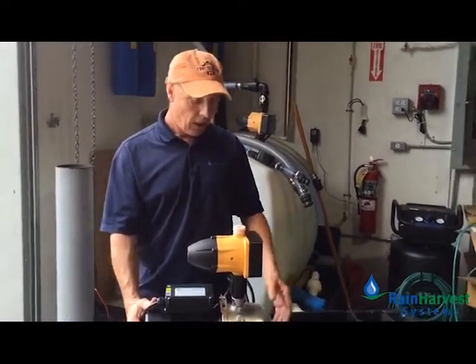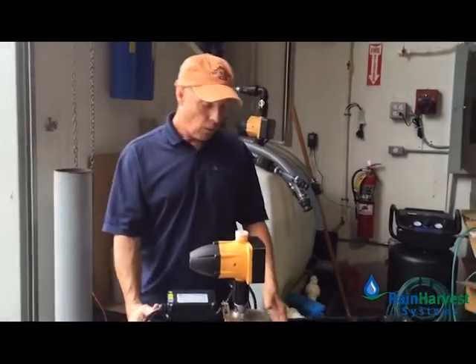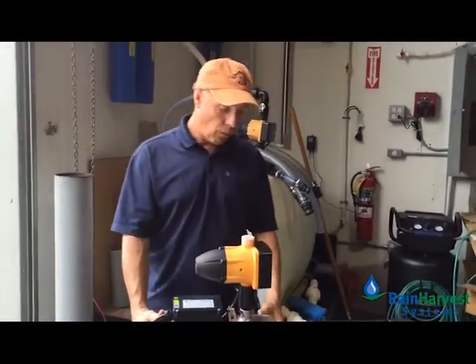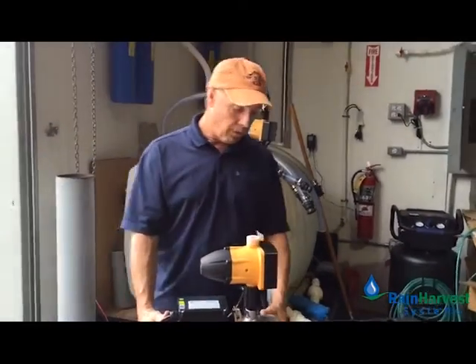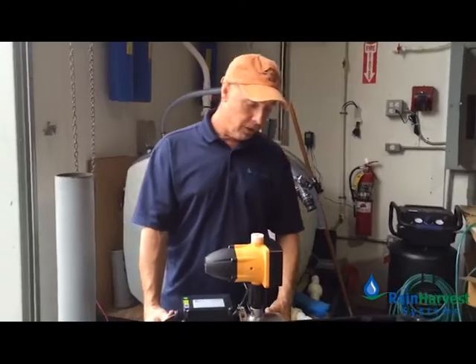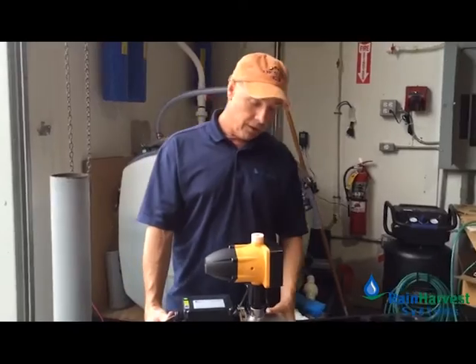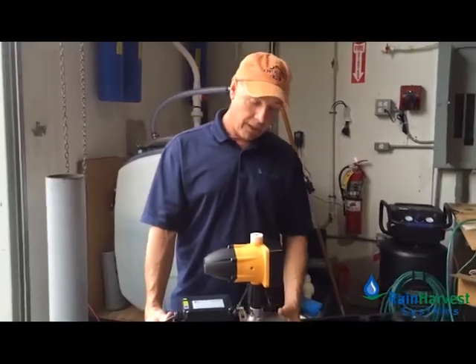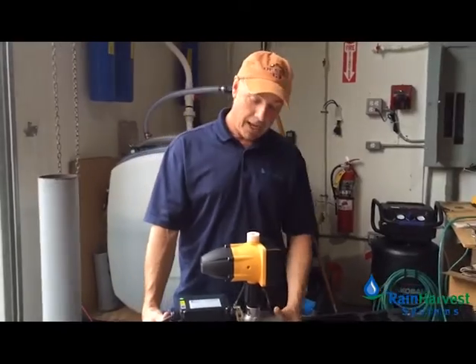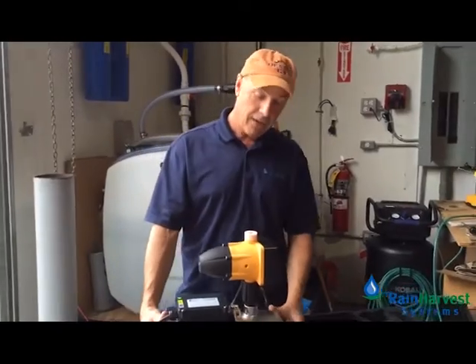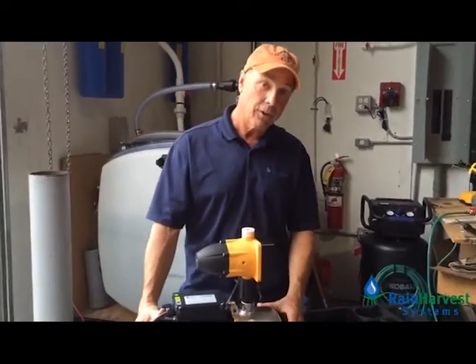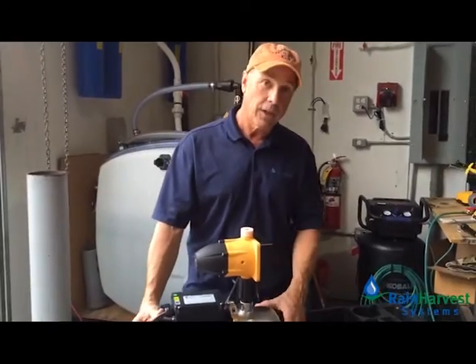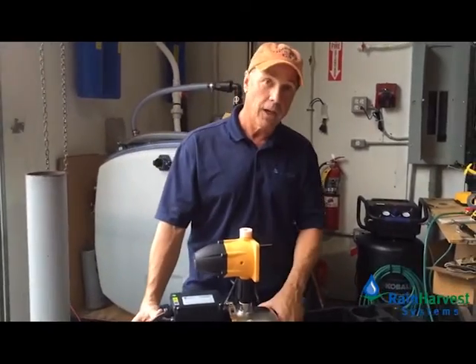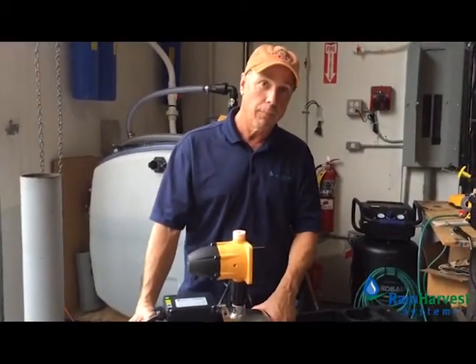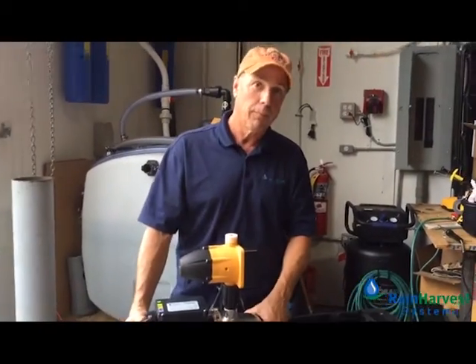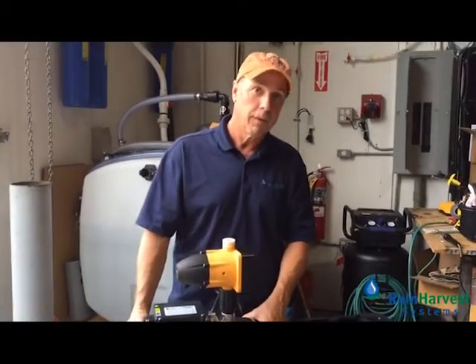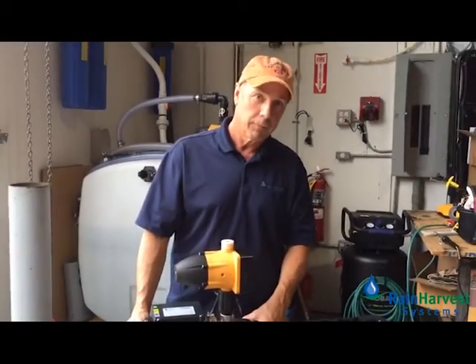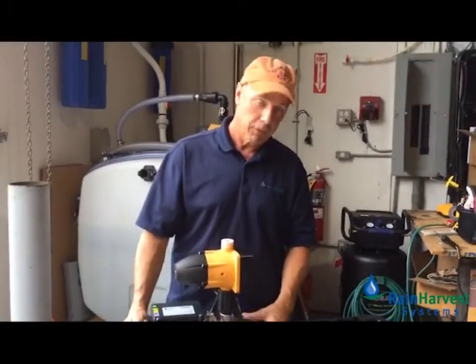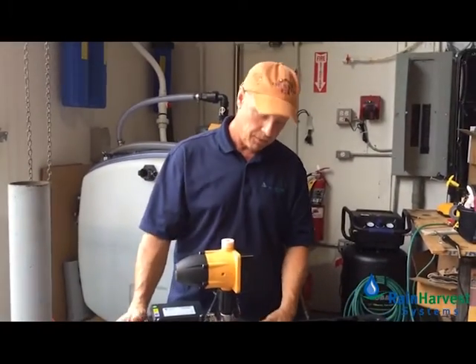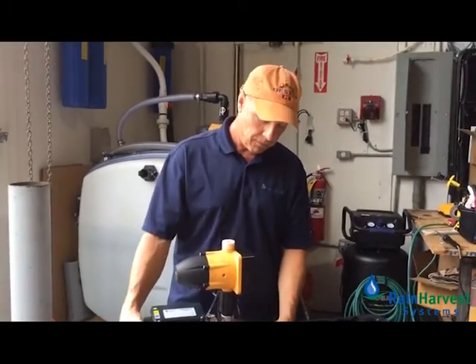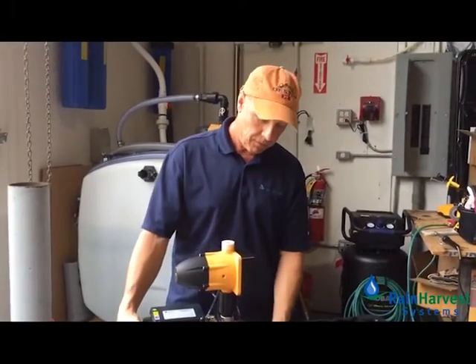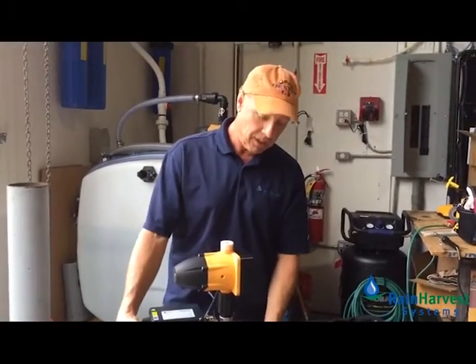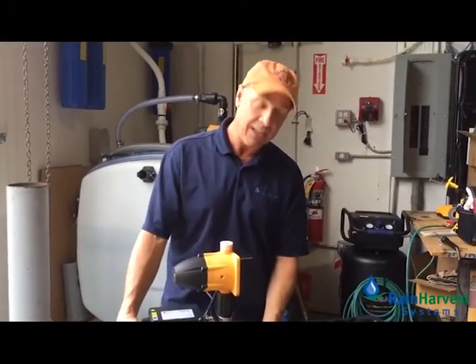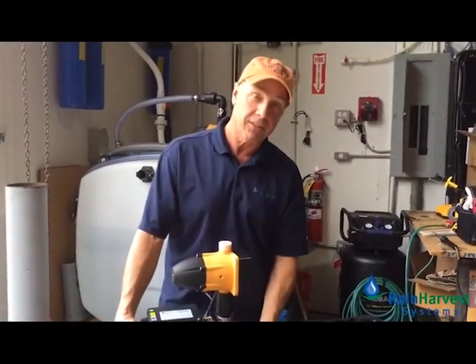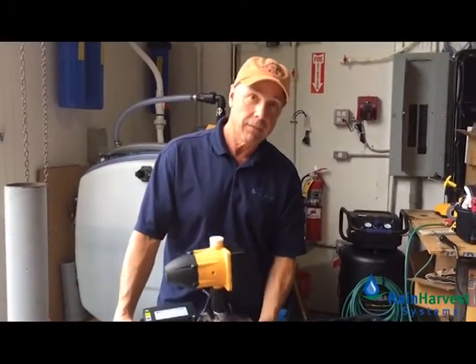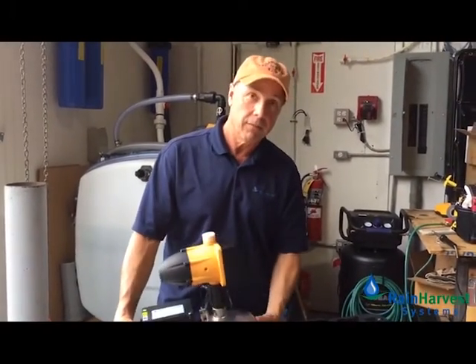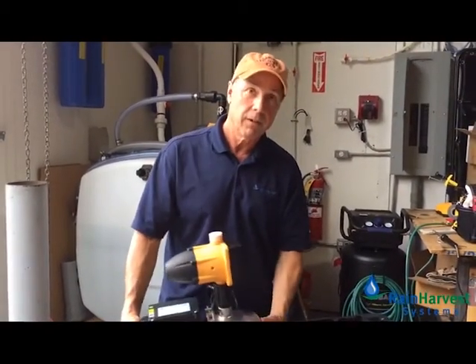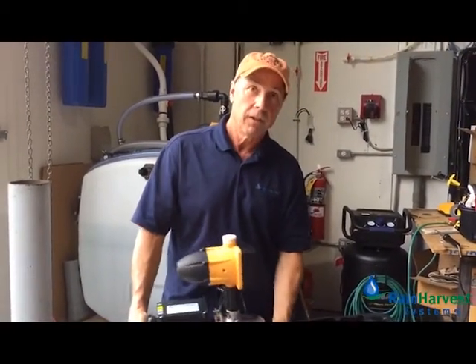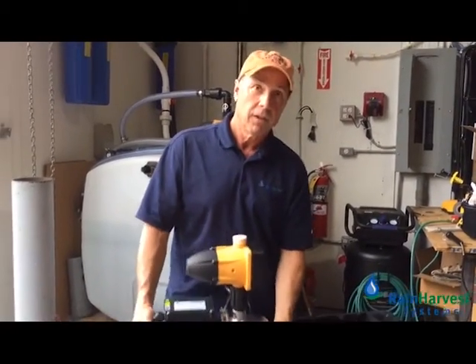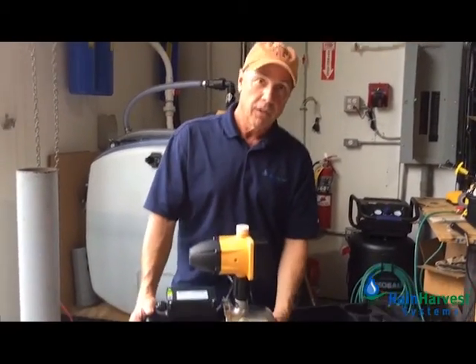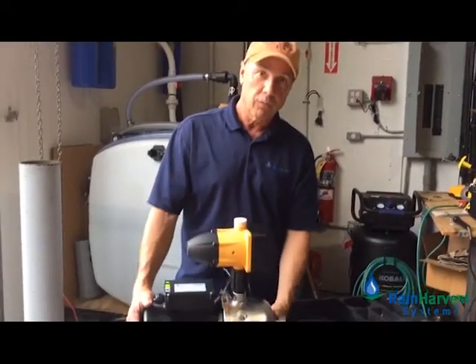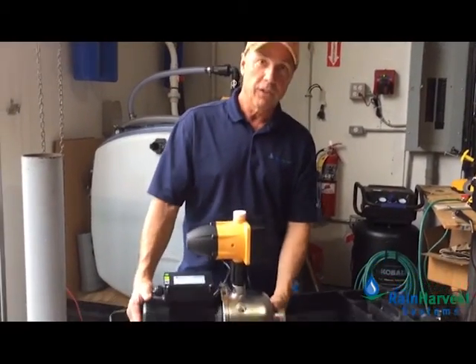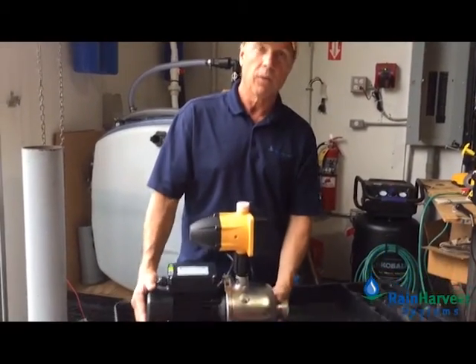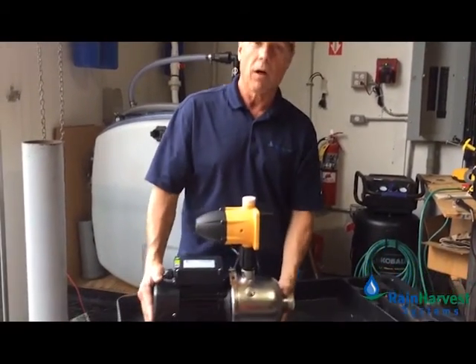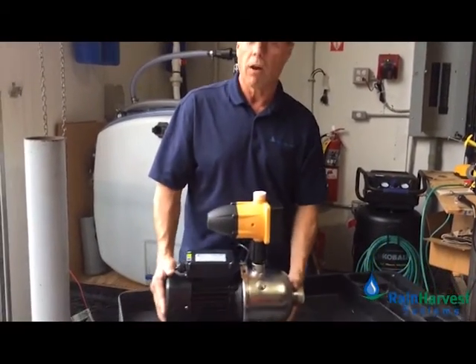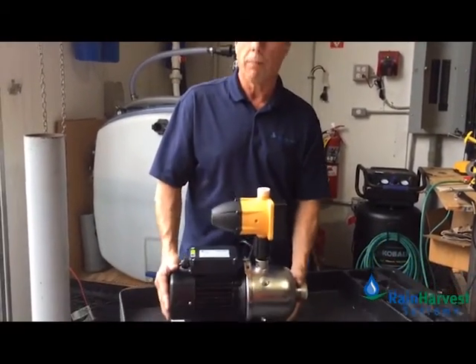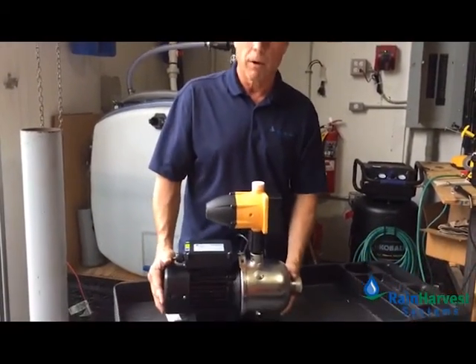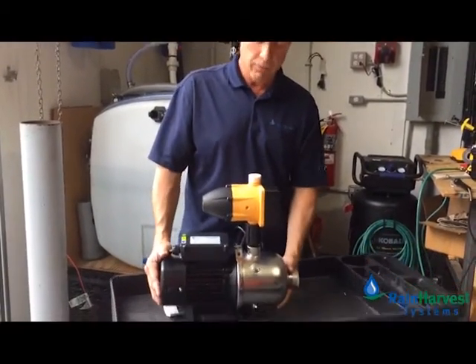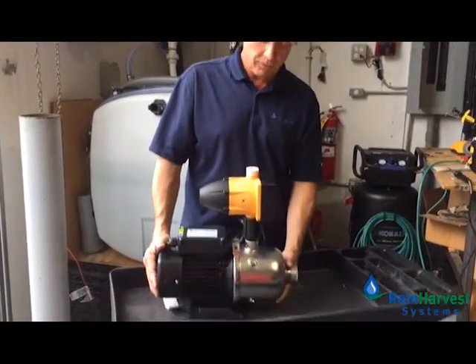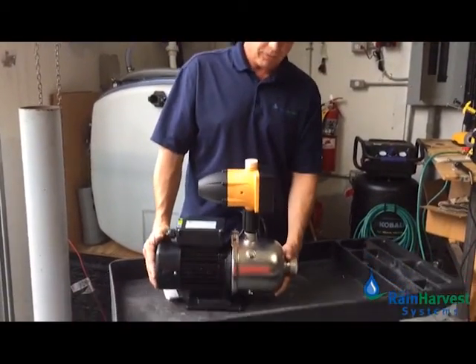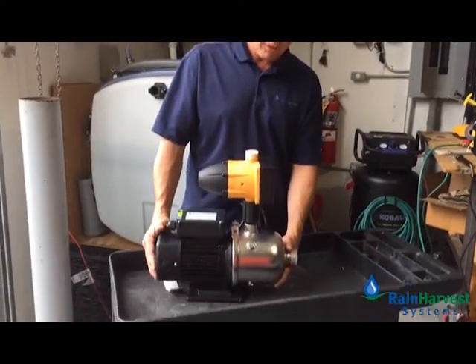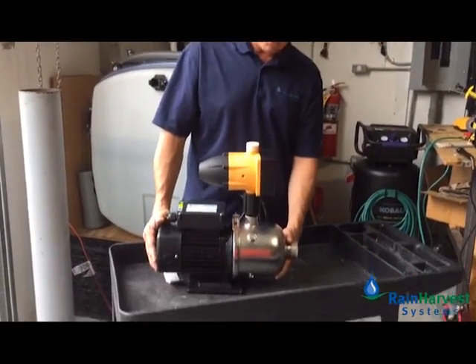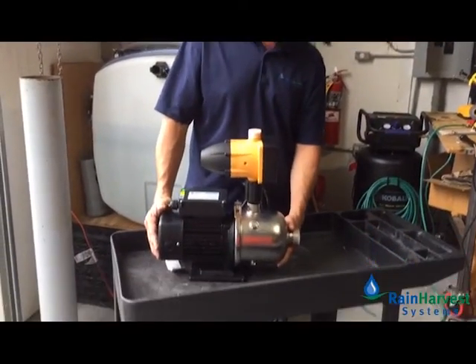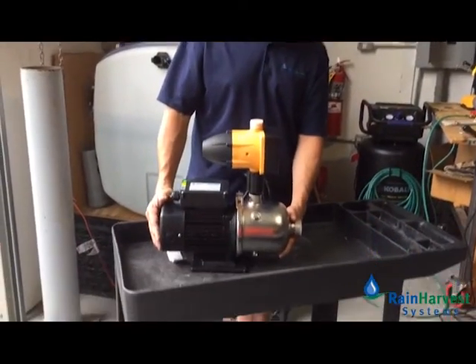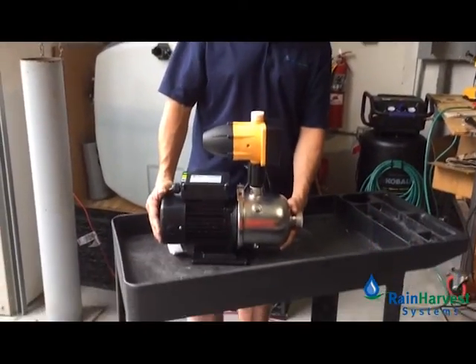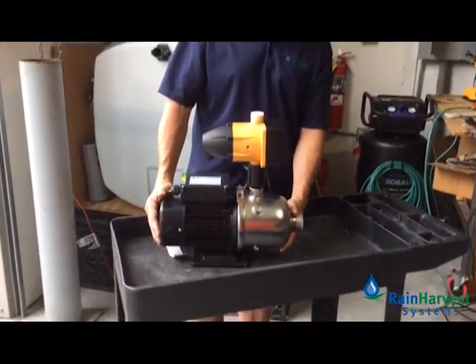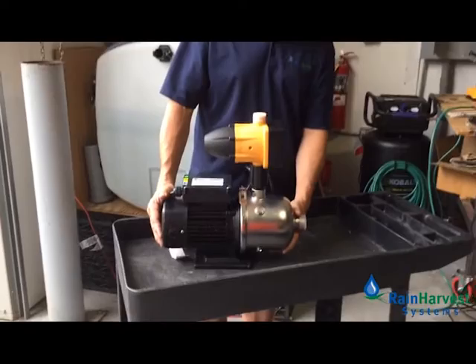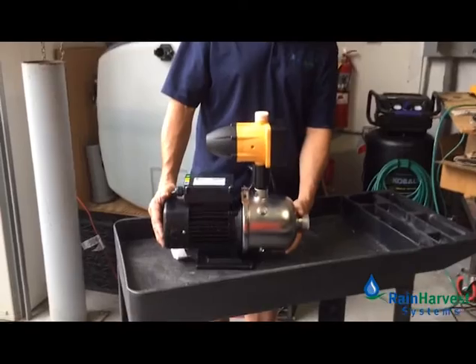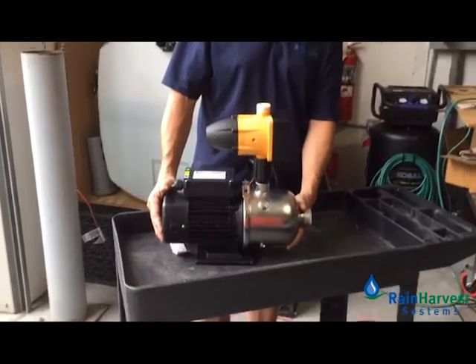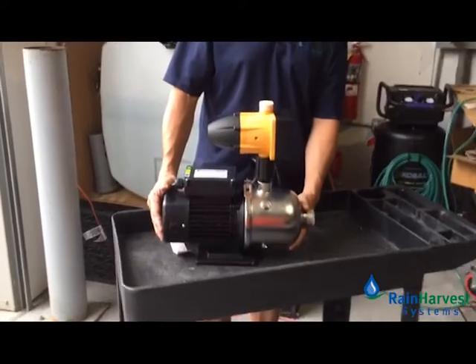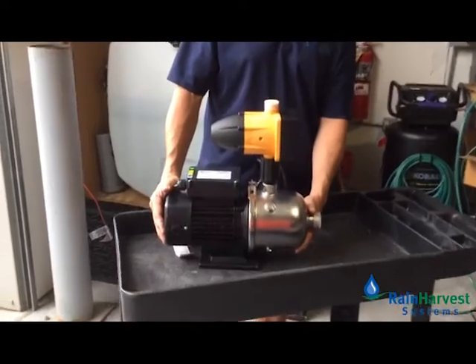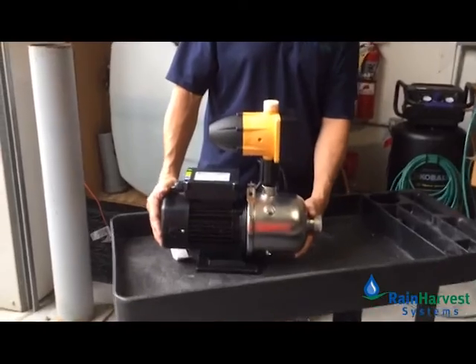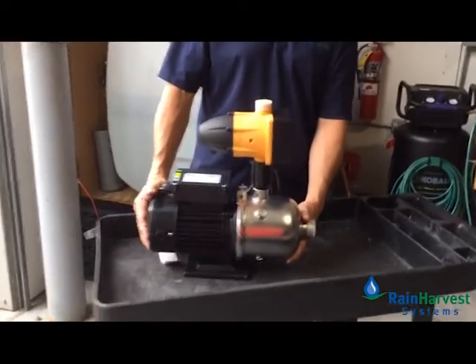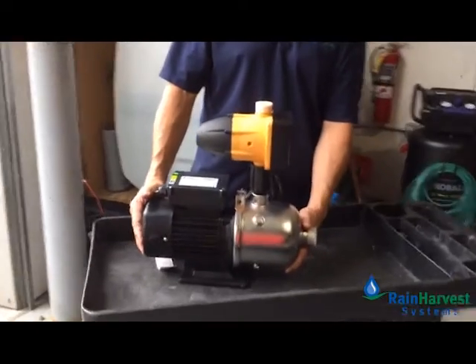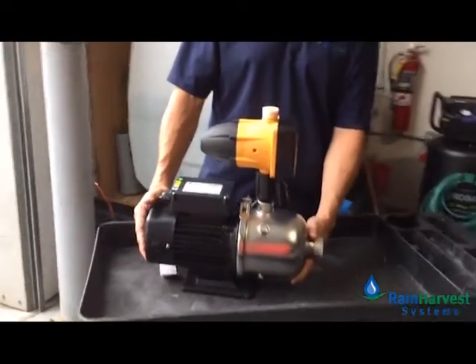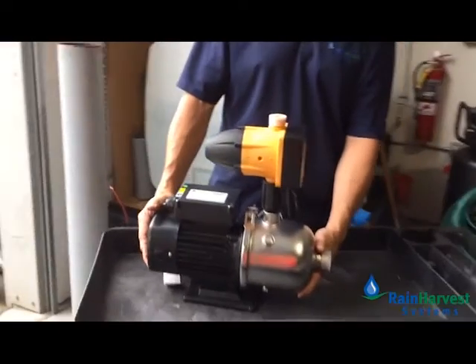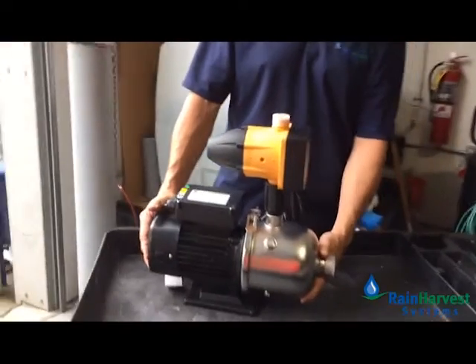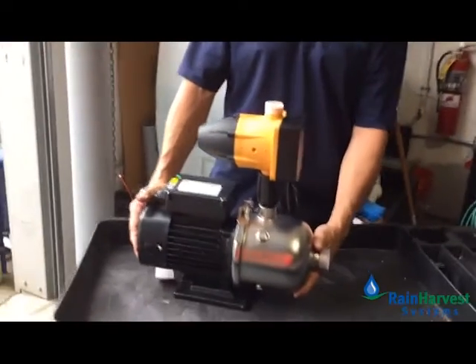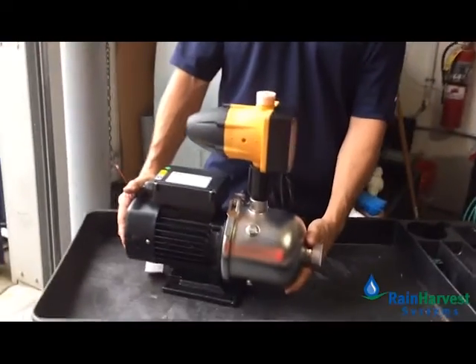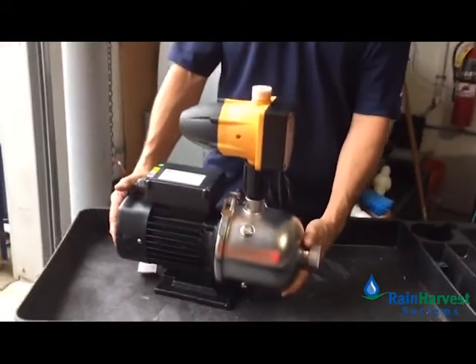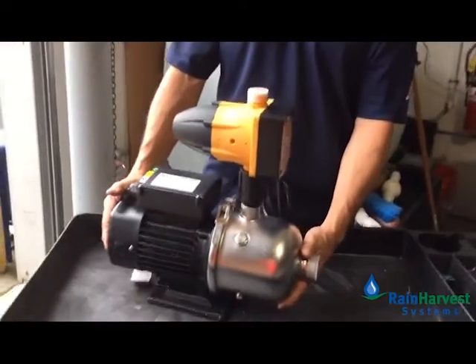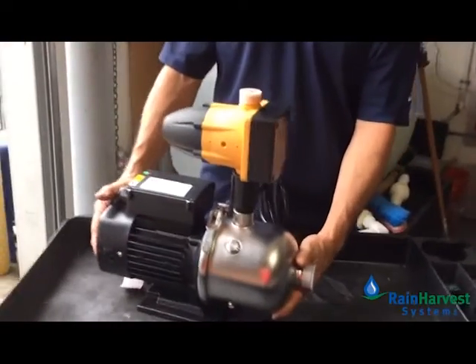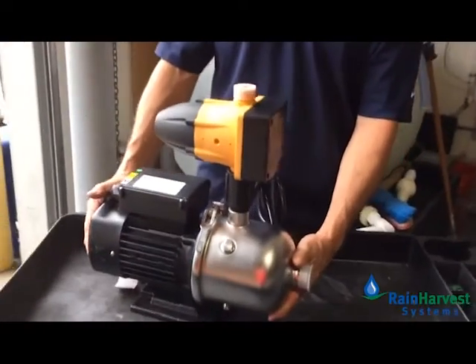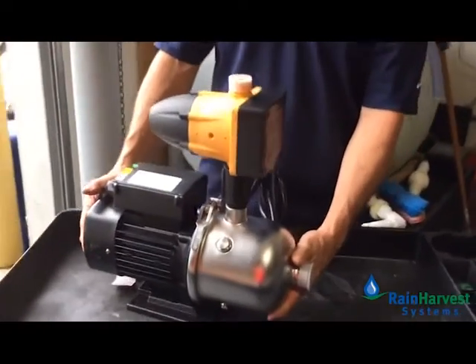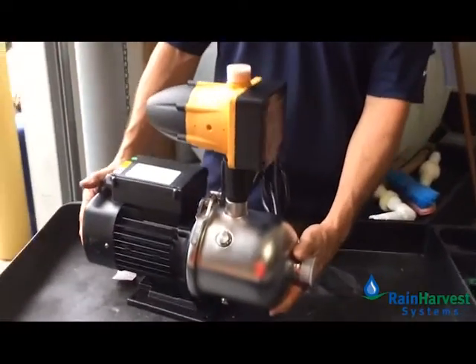What we're going to do today is hook it up. I'm going to test it as we do with all our pumps, and we'll connect it up and get it going.